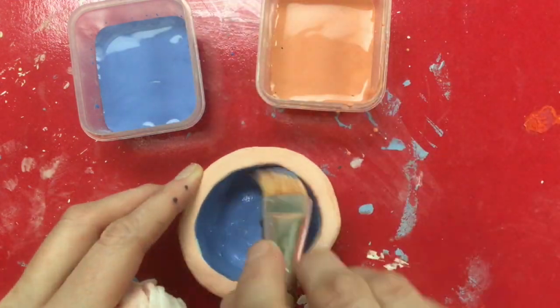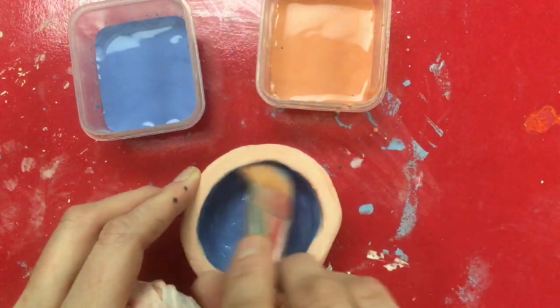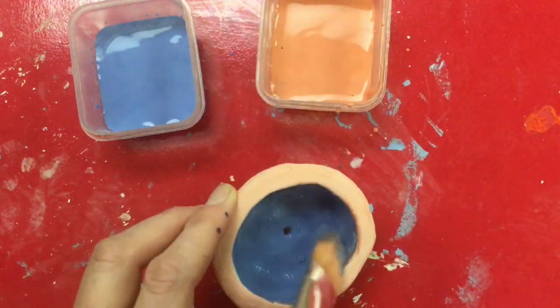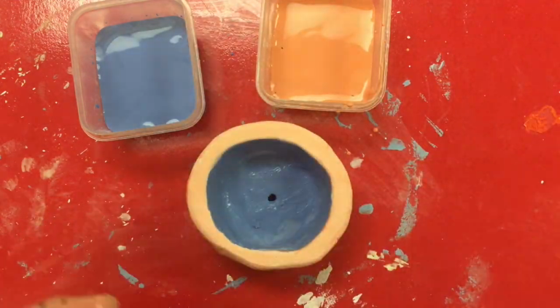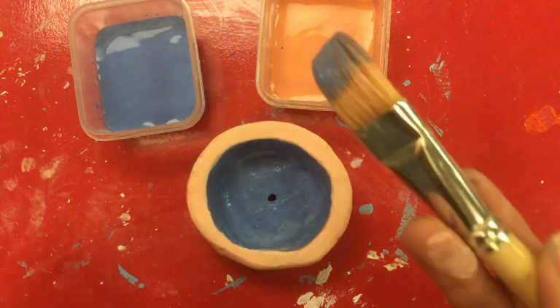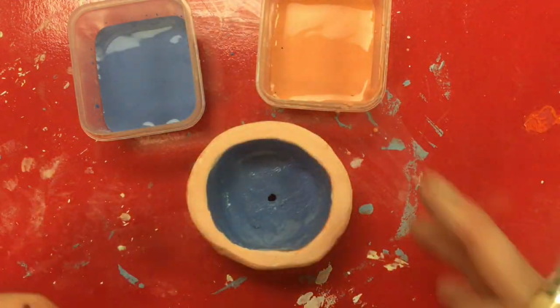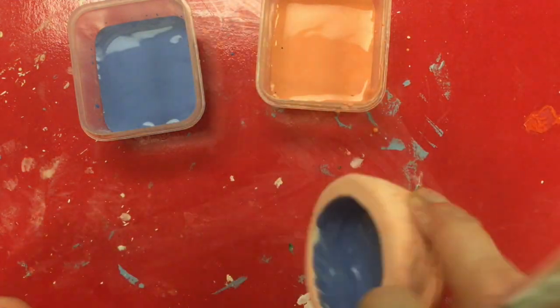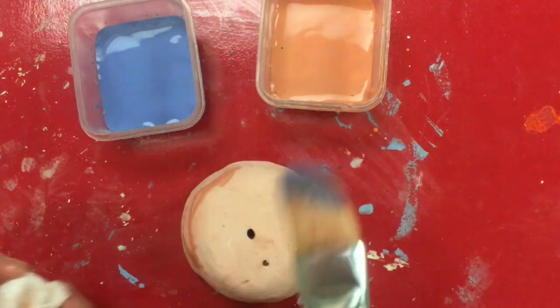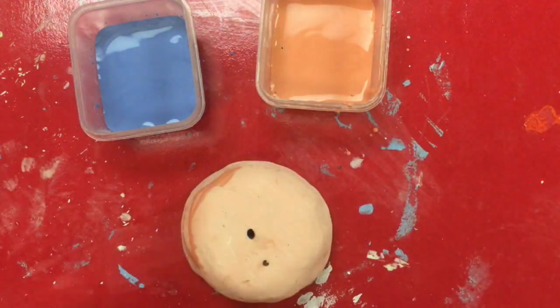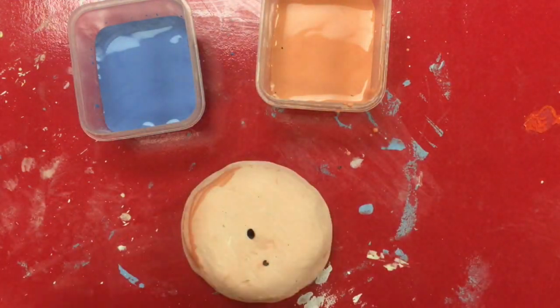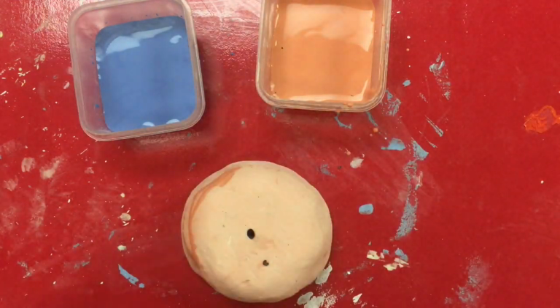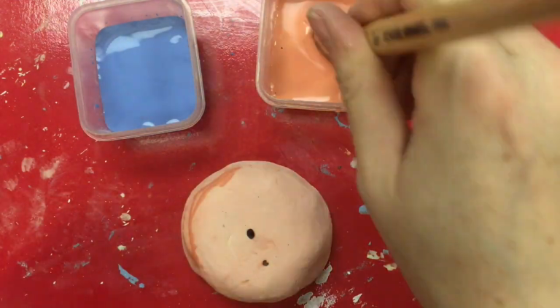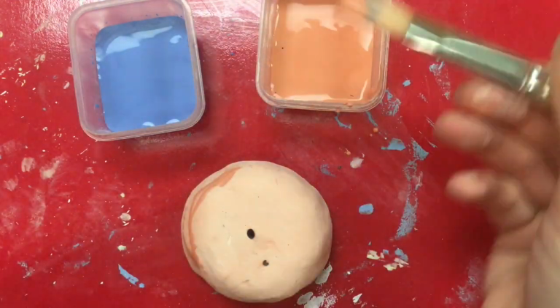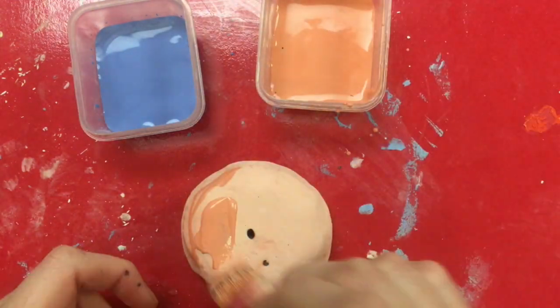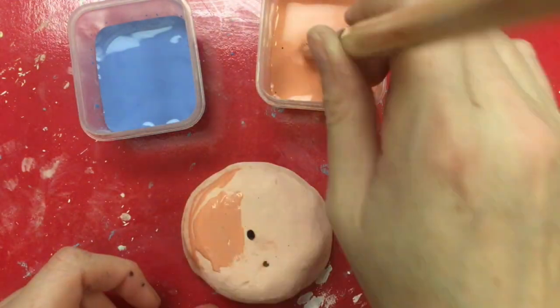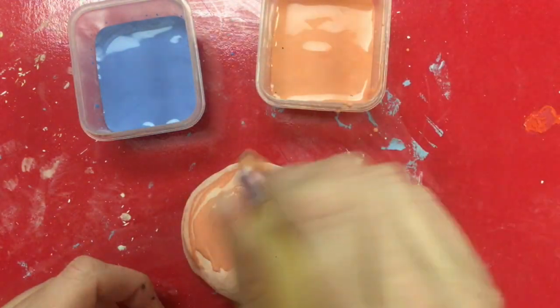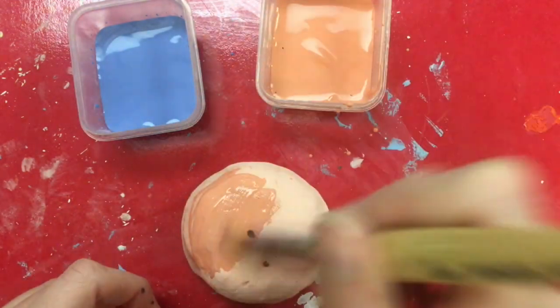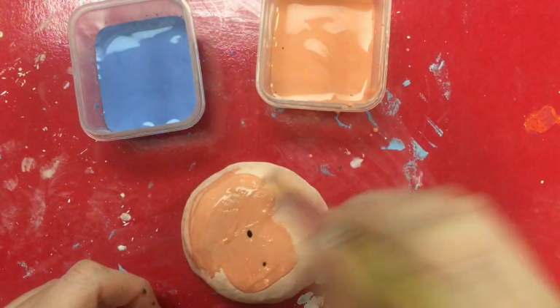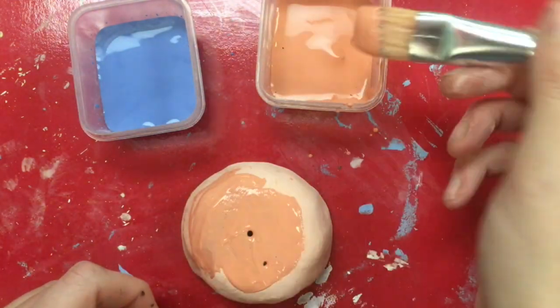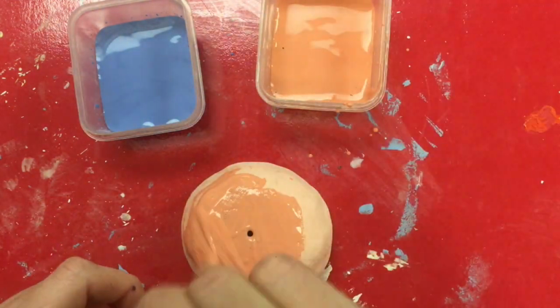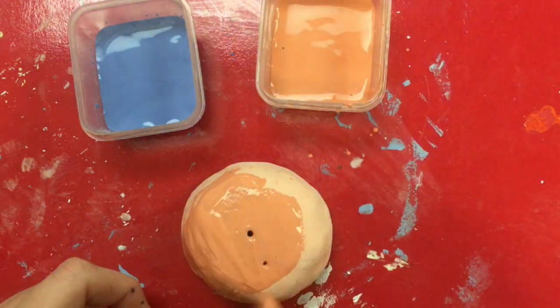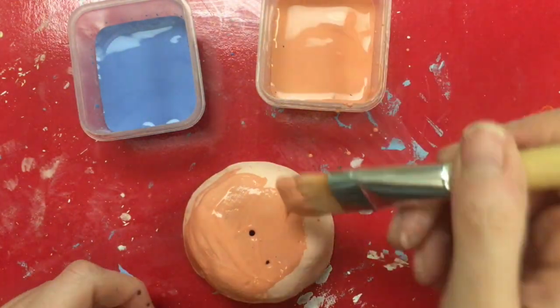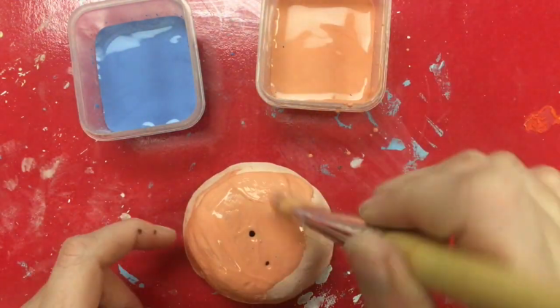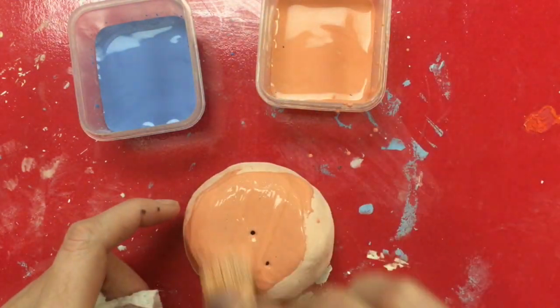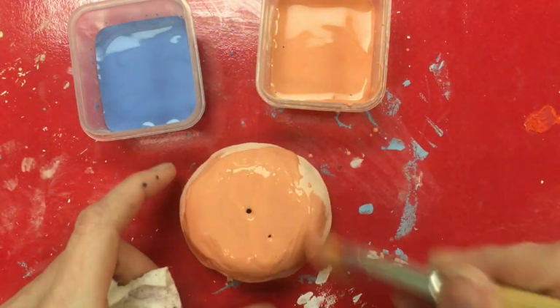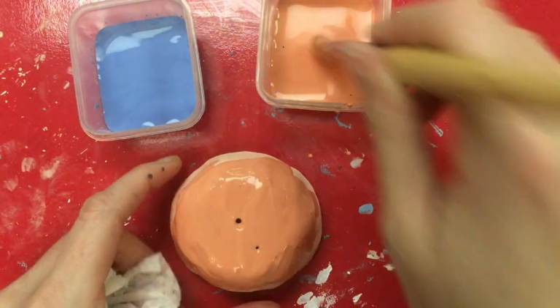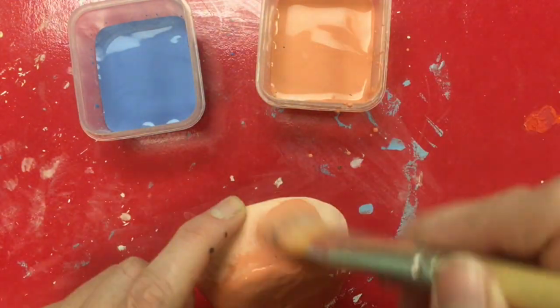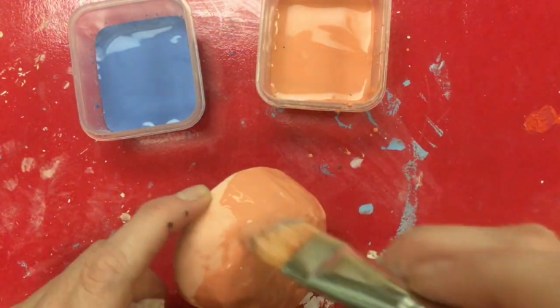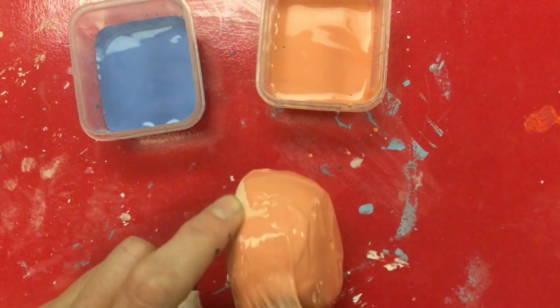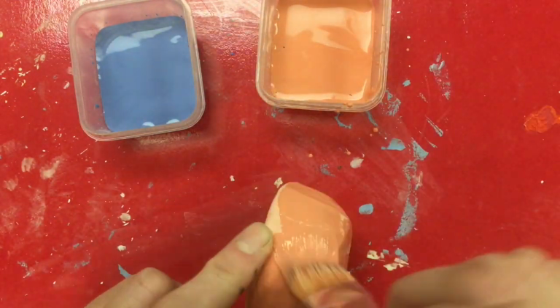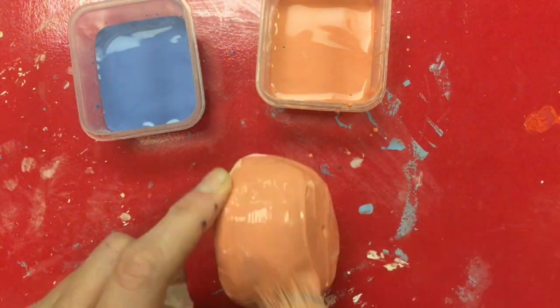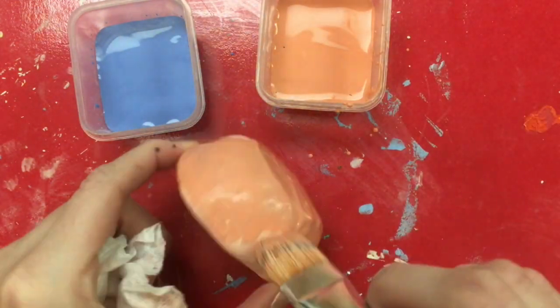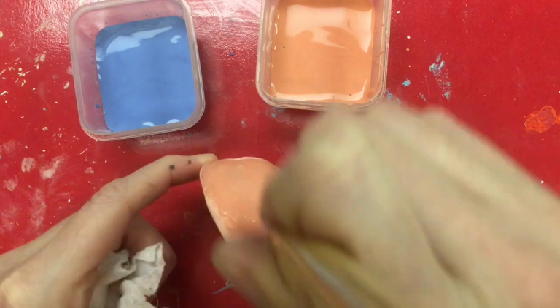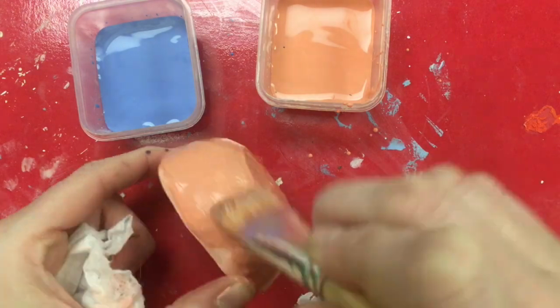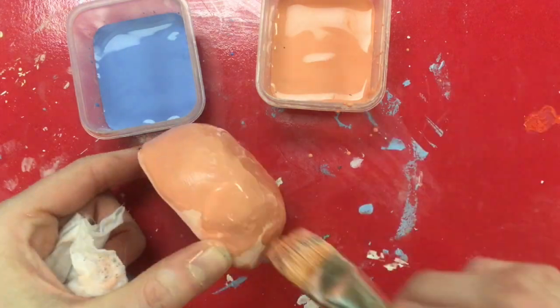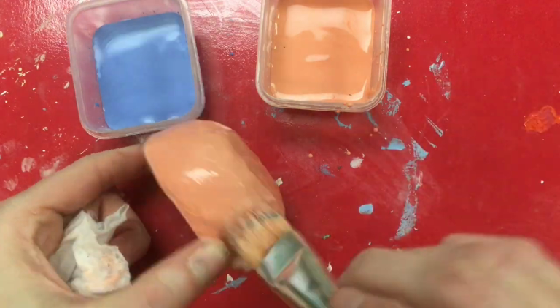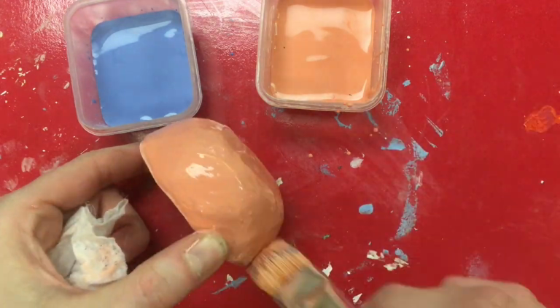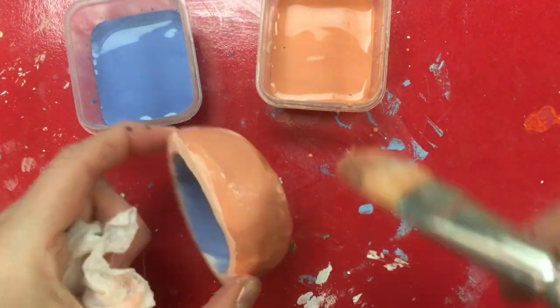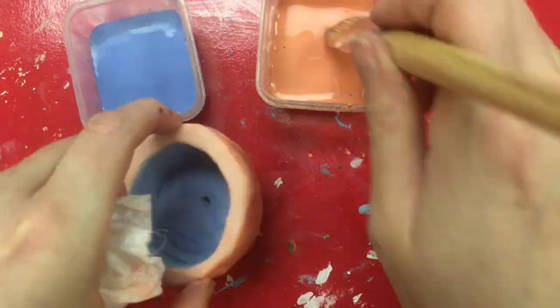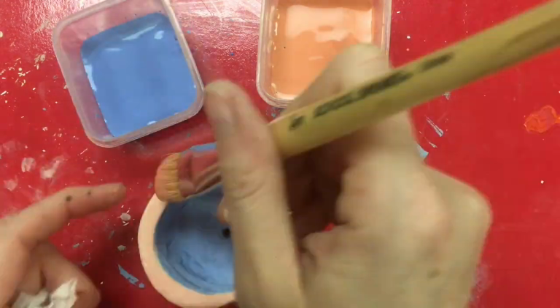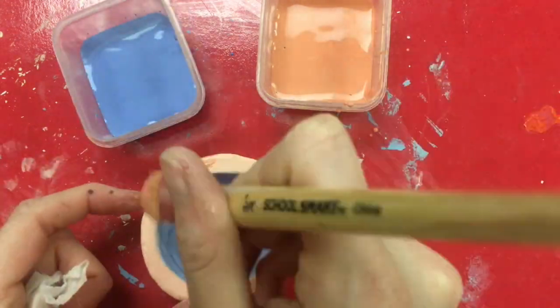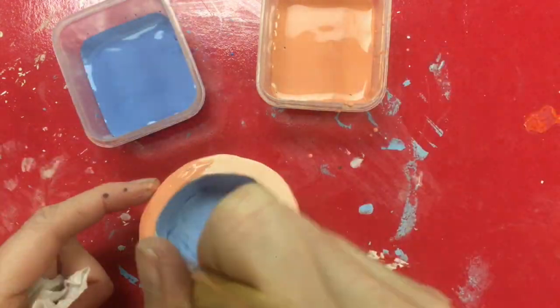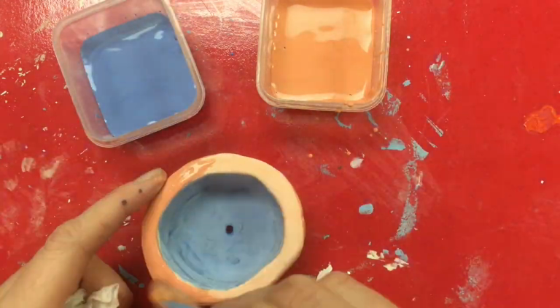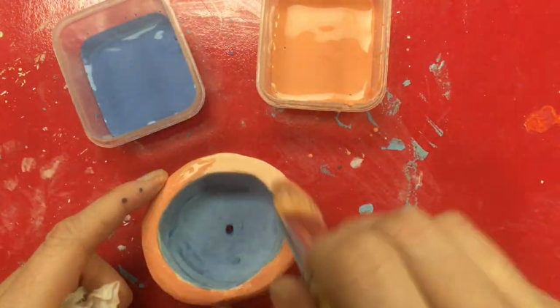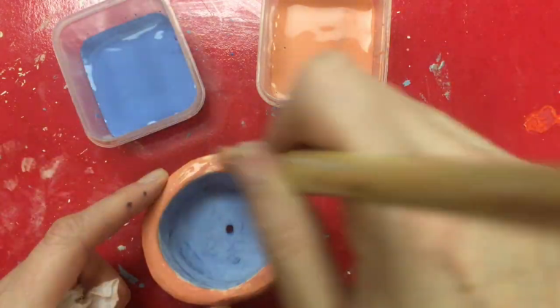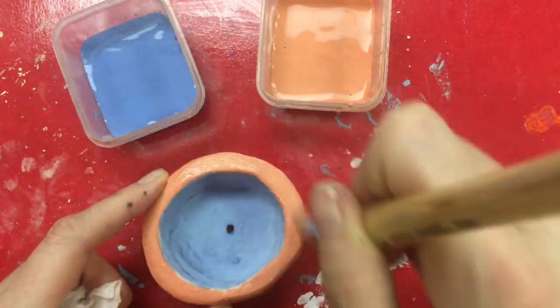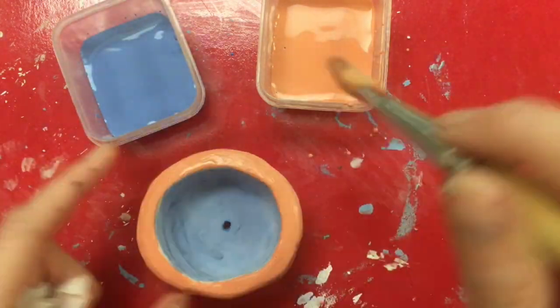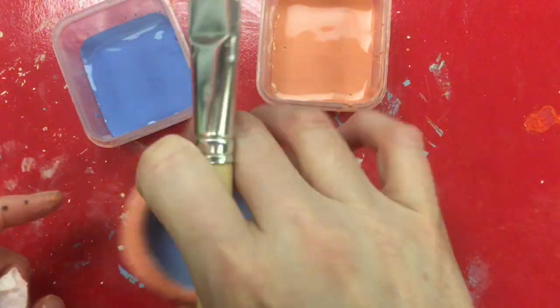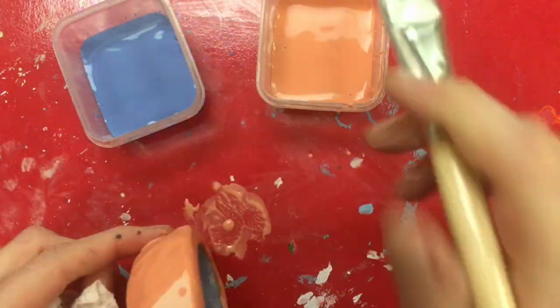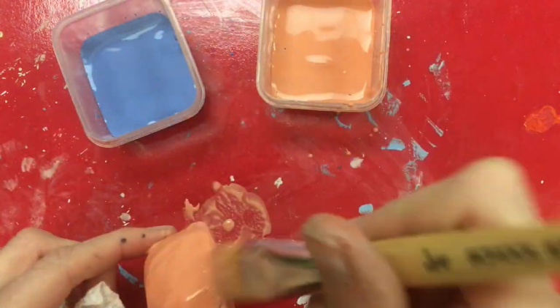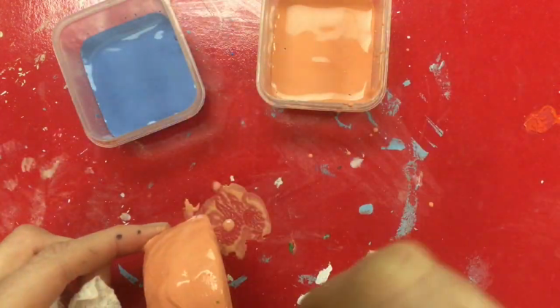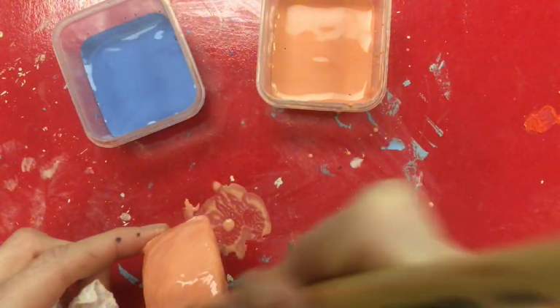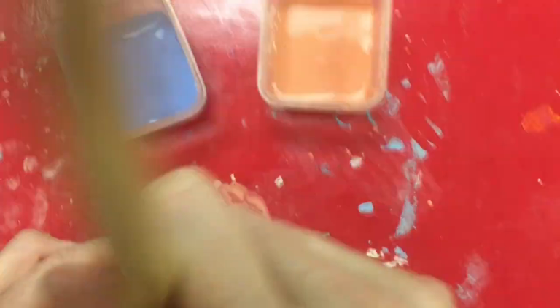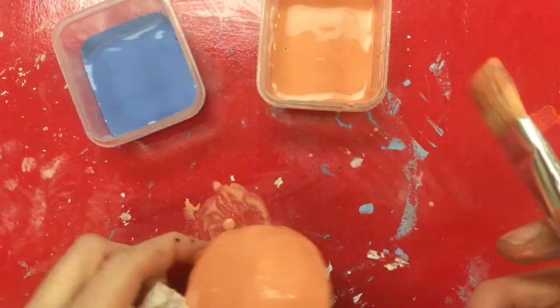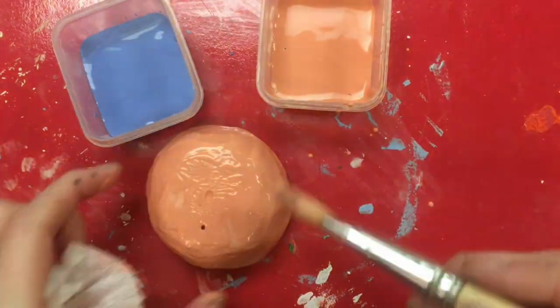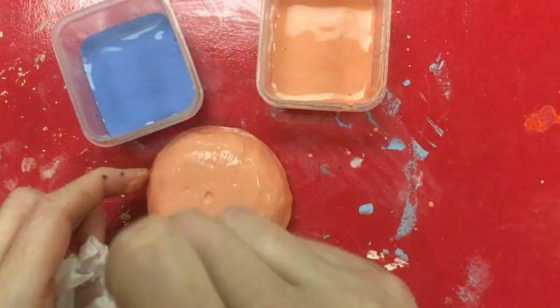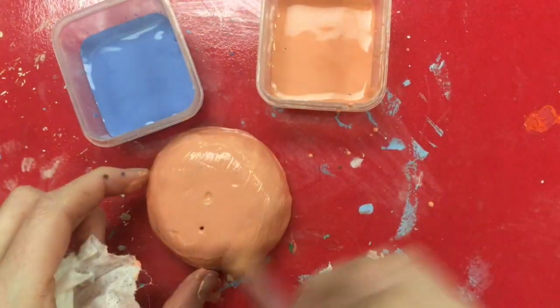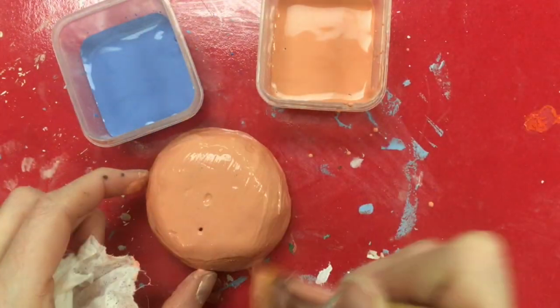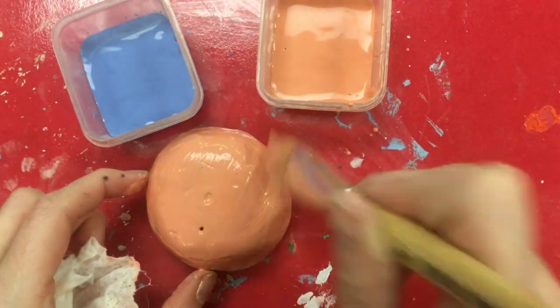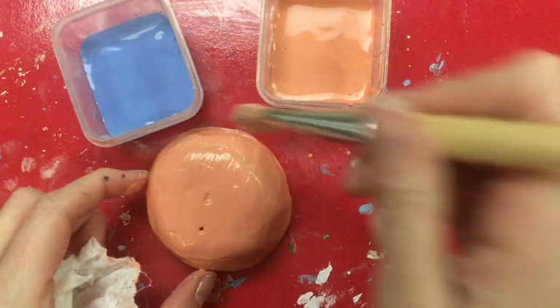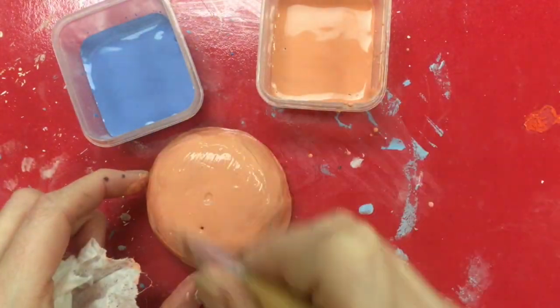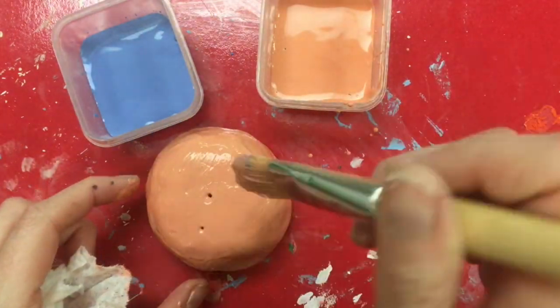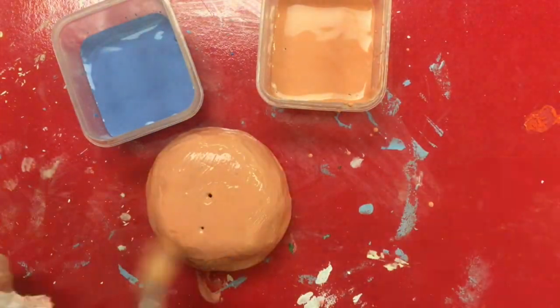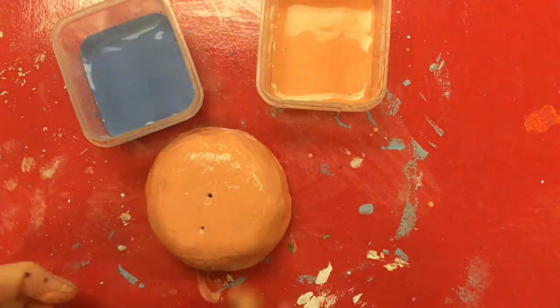I need to paint two coats of orange and two coats of blue. Make sure you cover up all the white space.